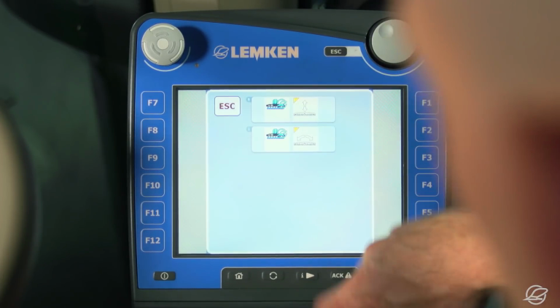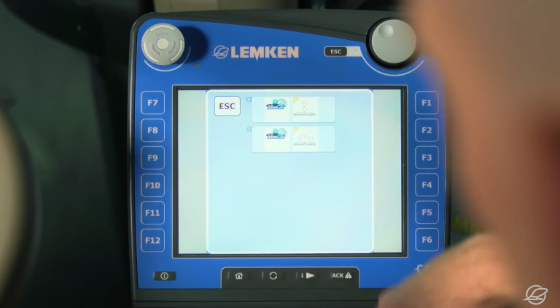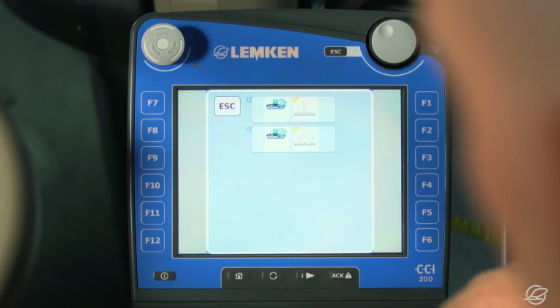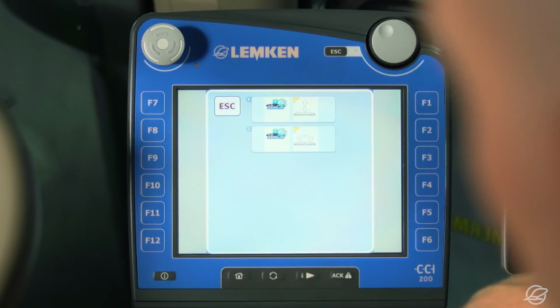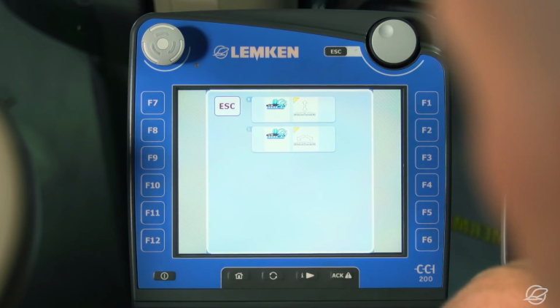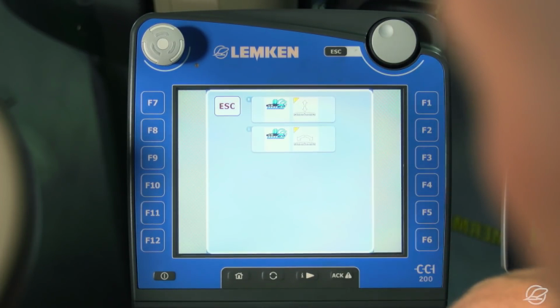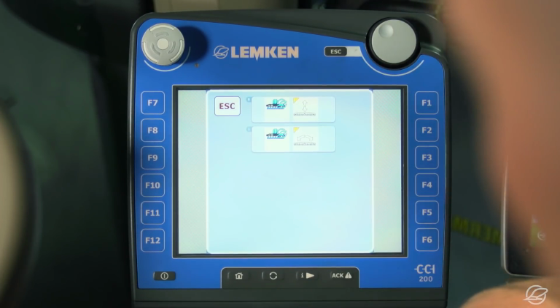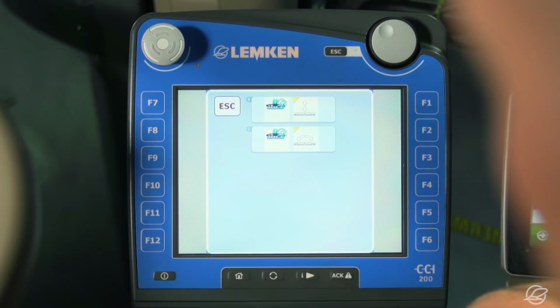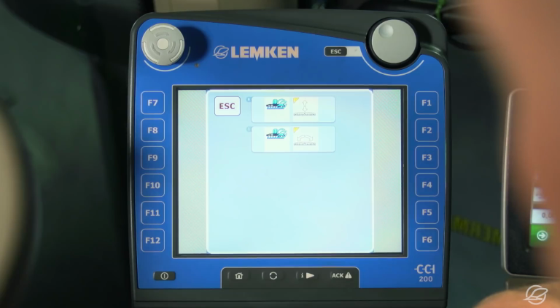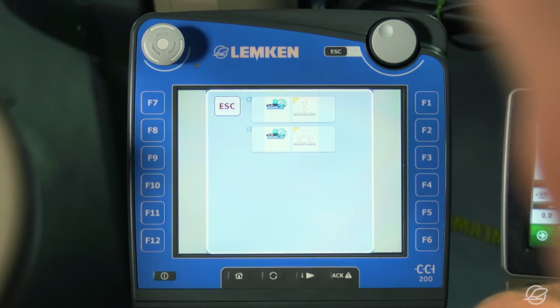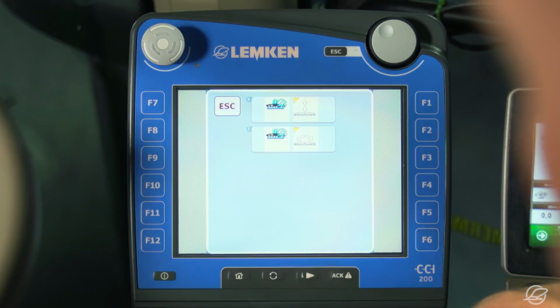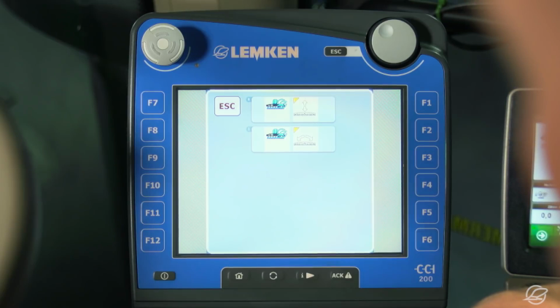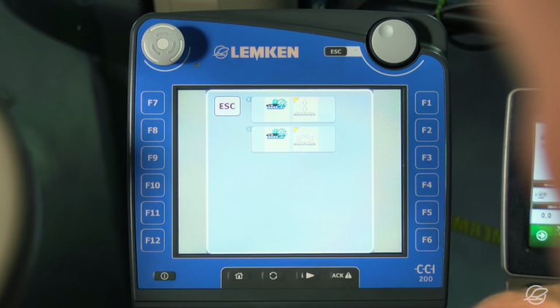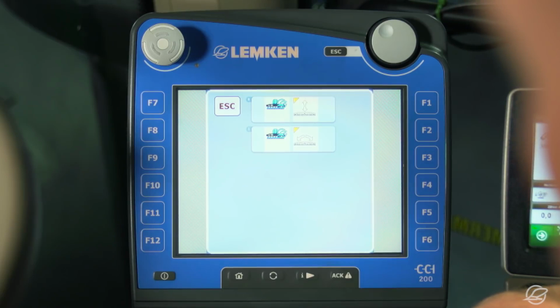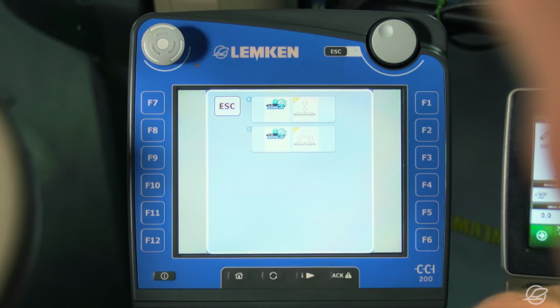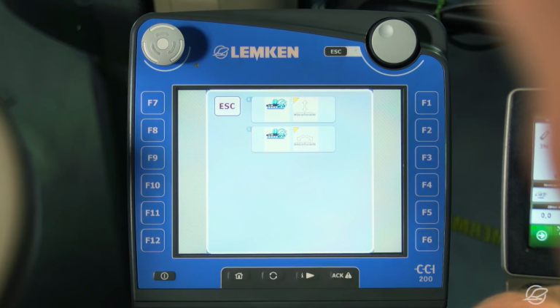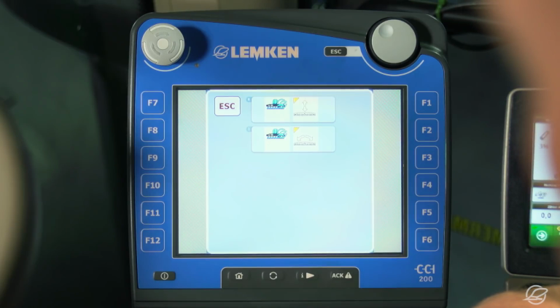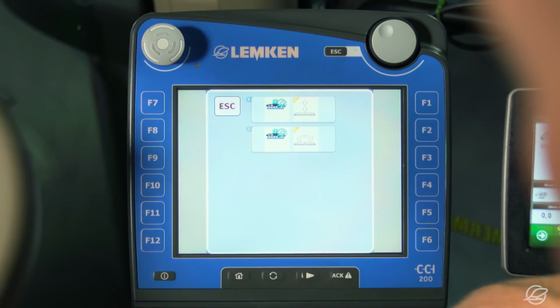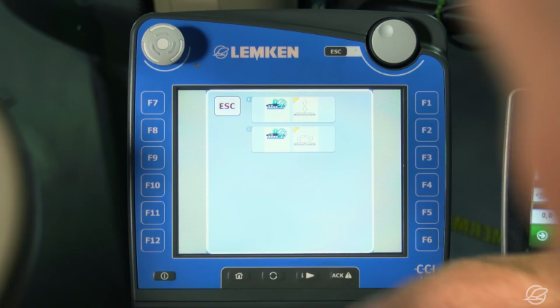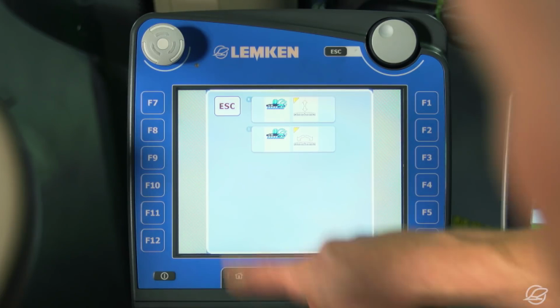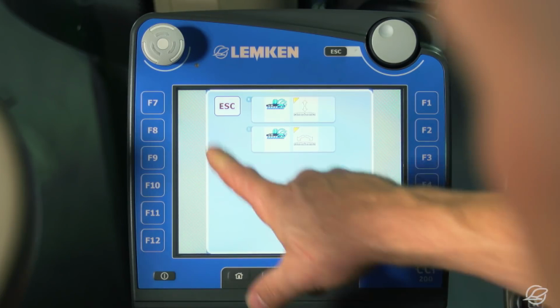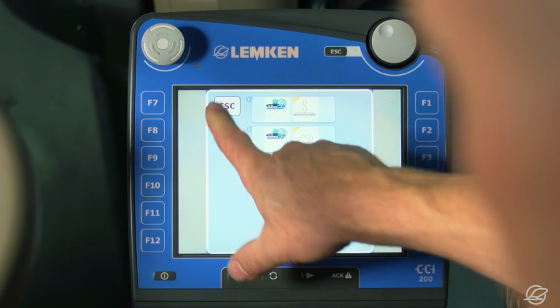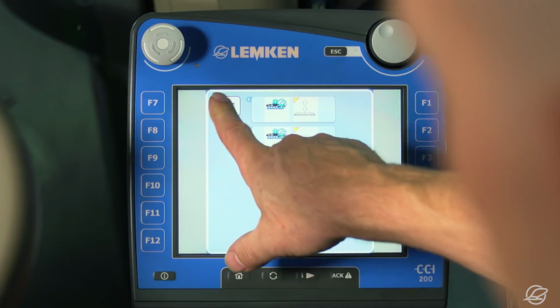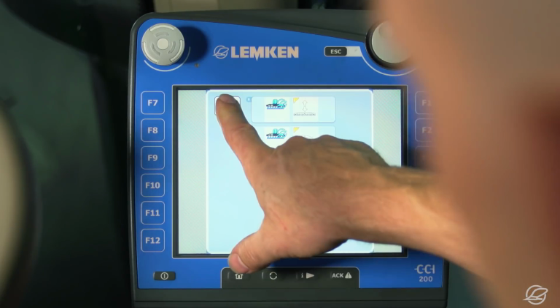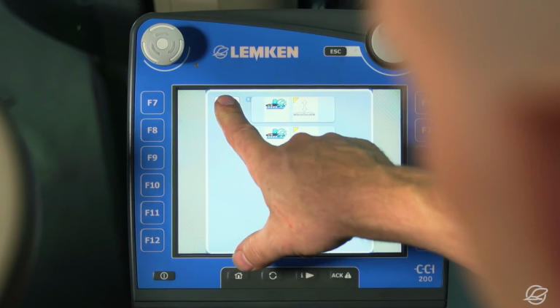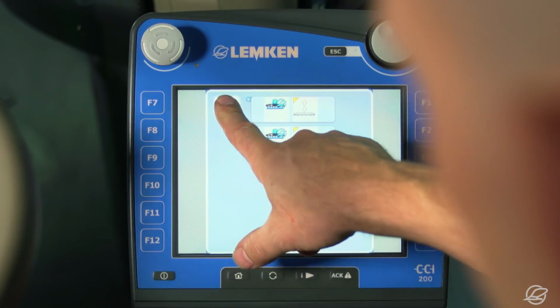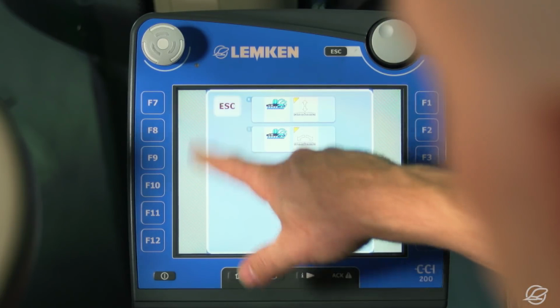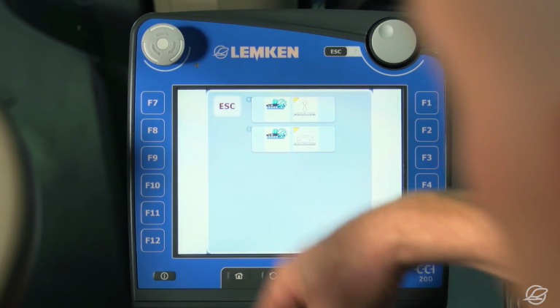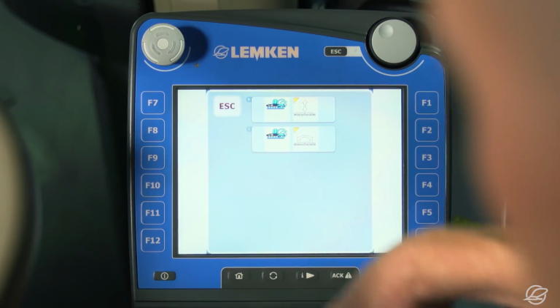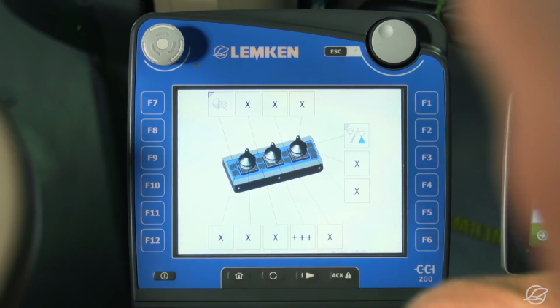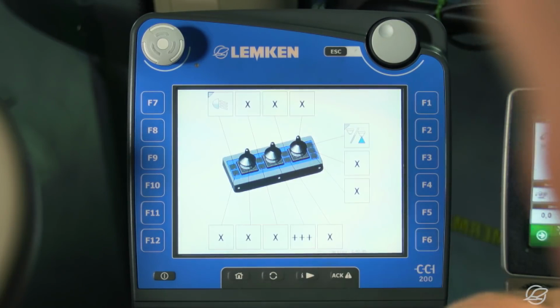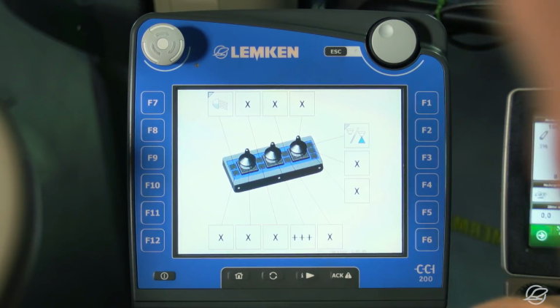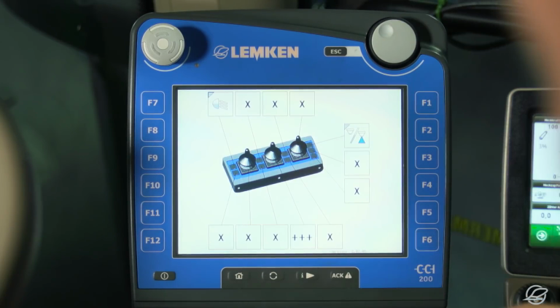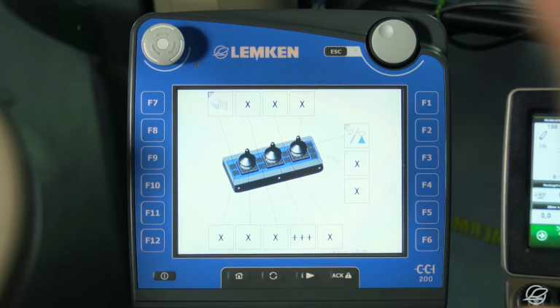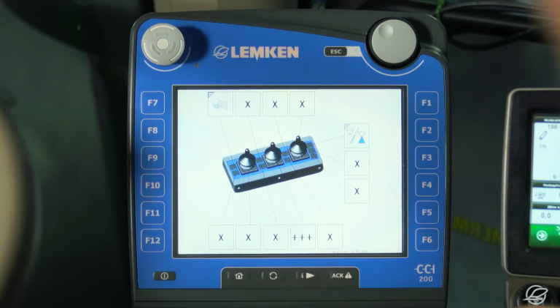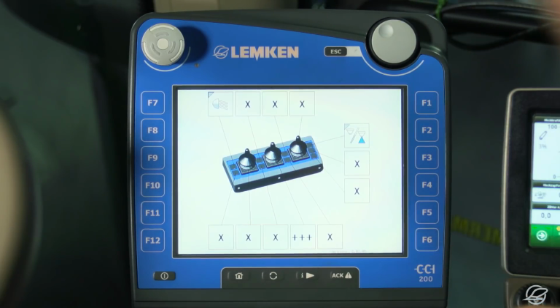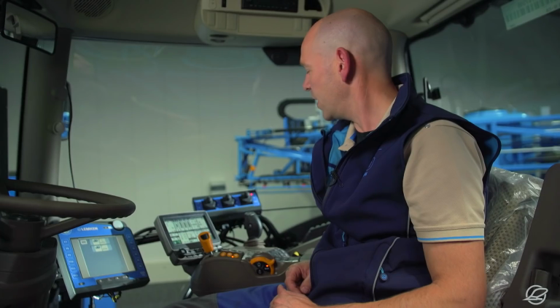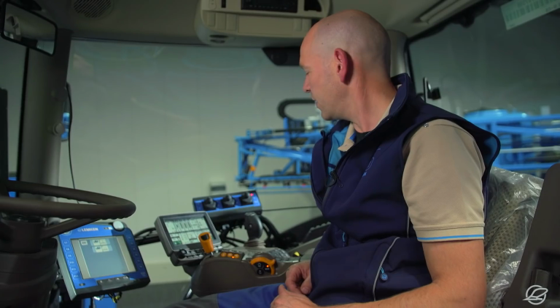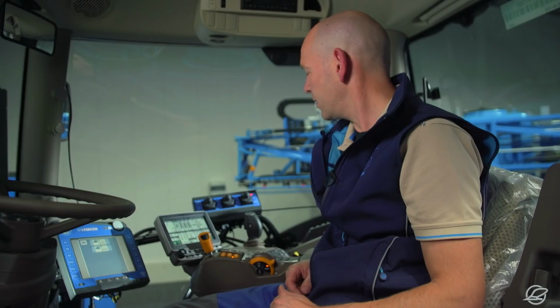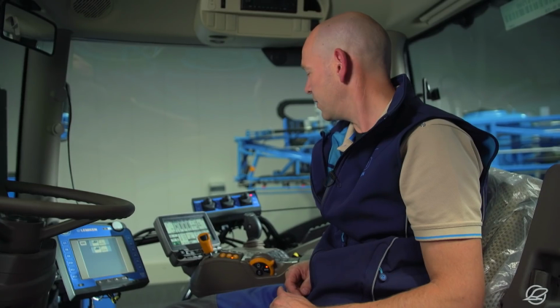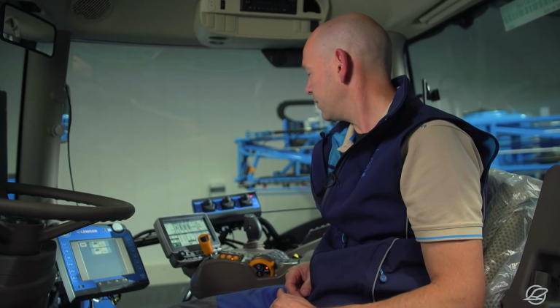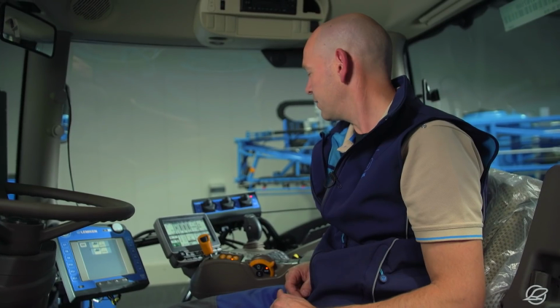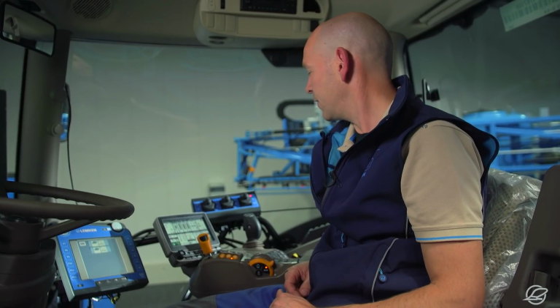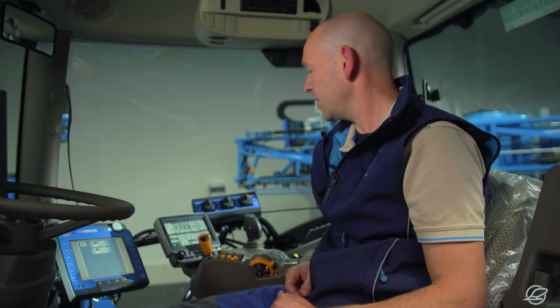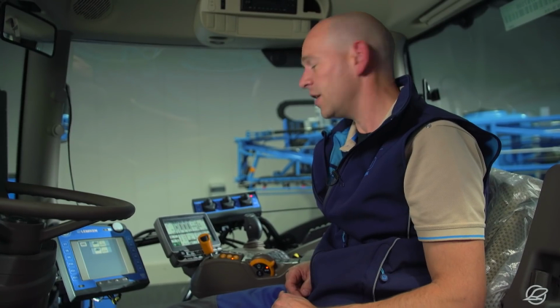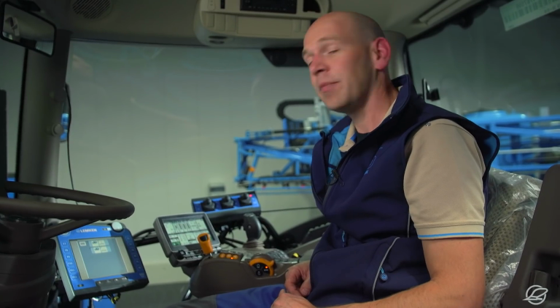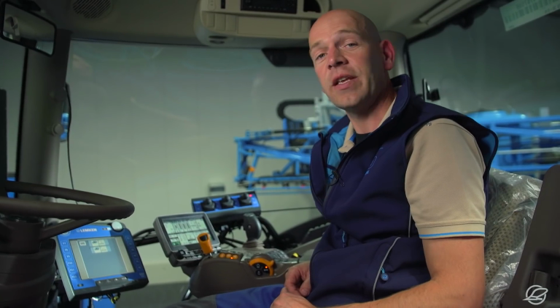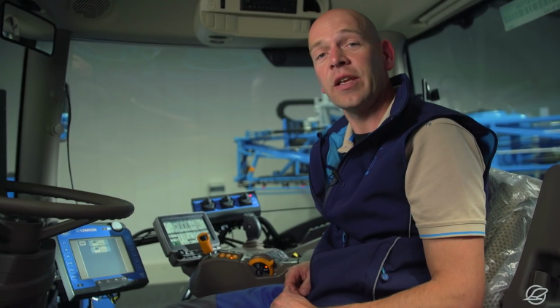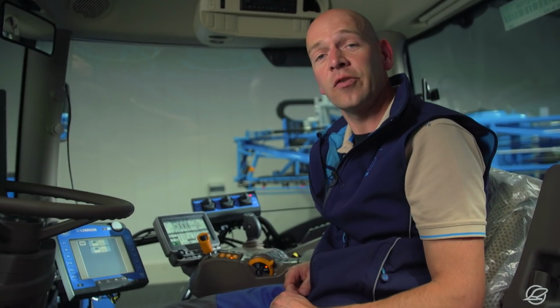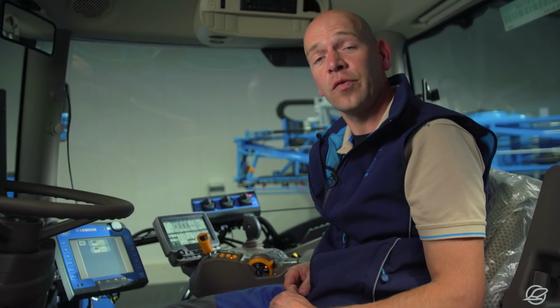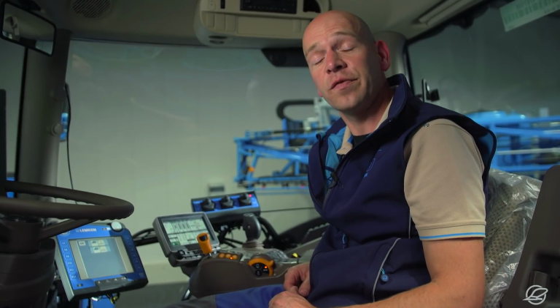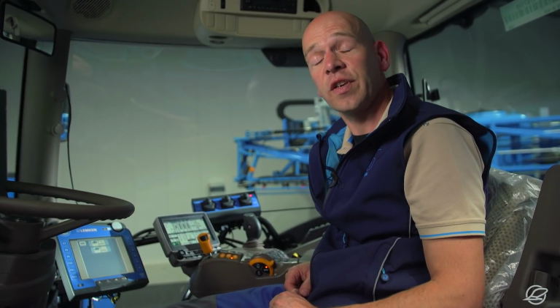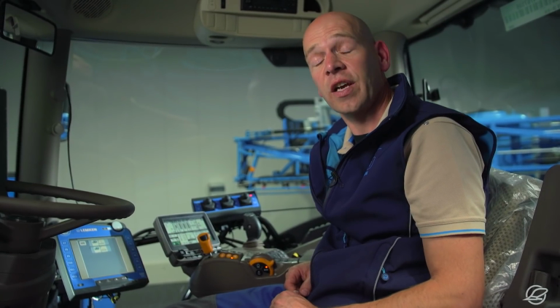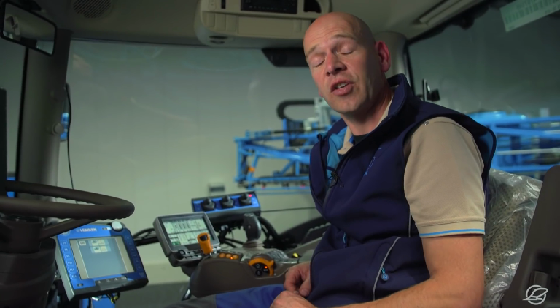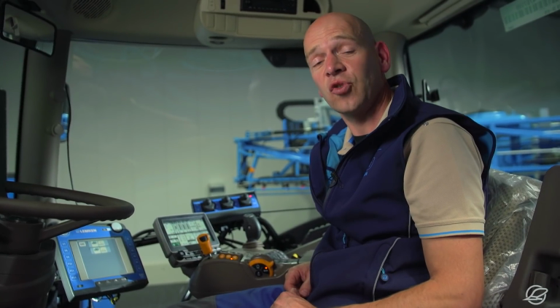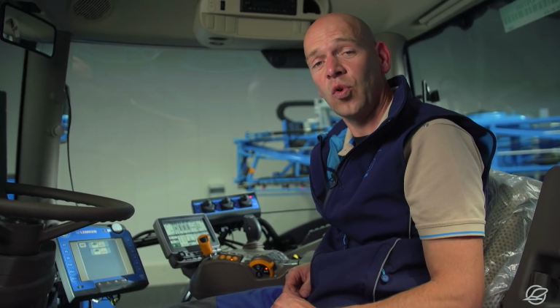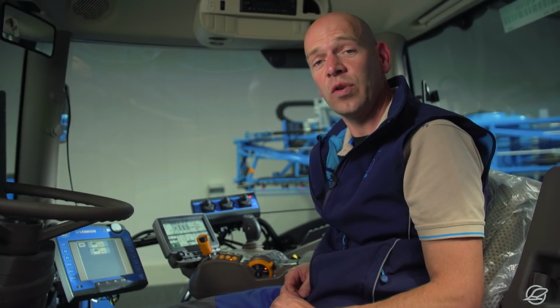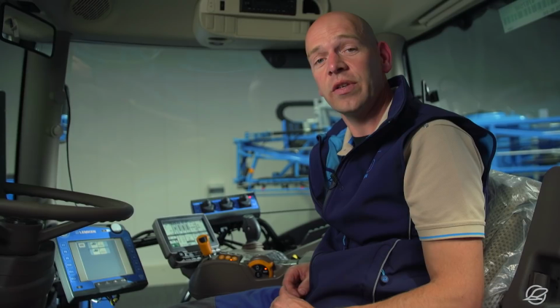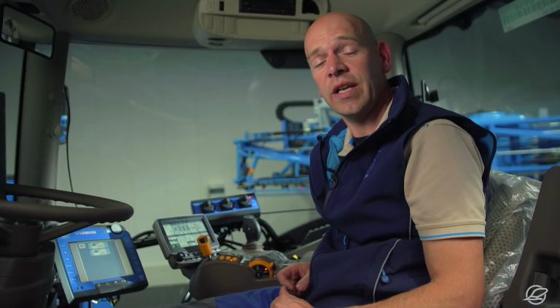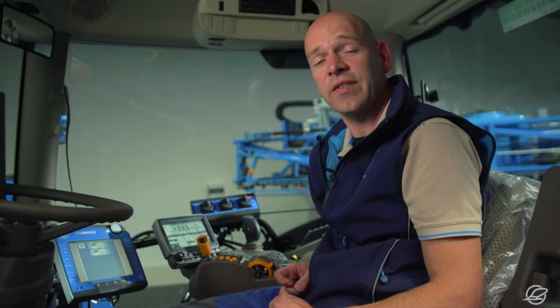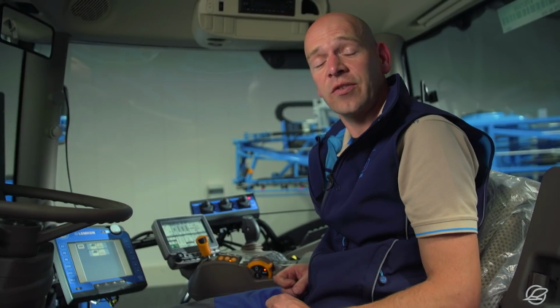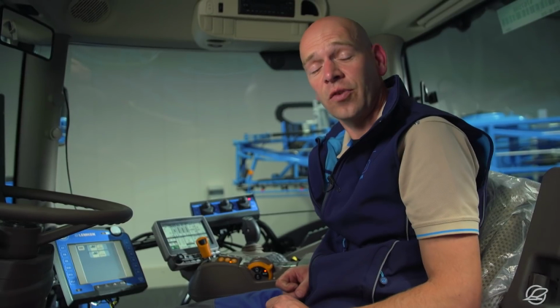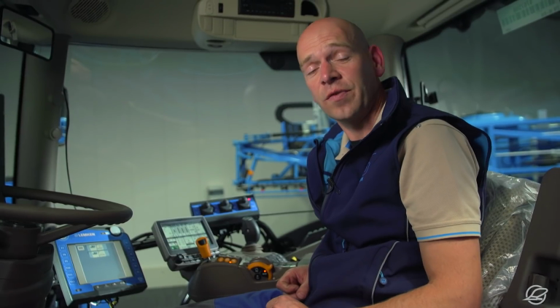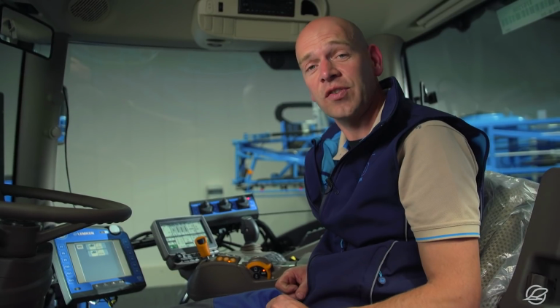I then exit learn mode. The field sprayer is now fully set up and we can take it onto the field.